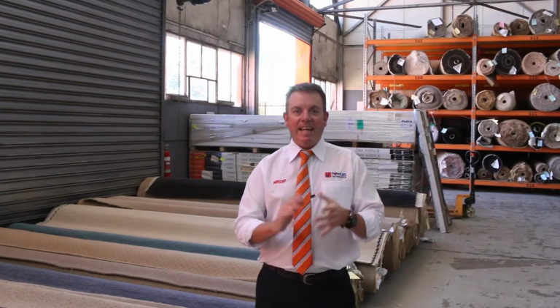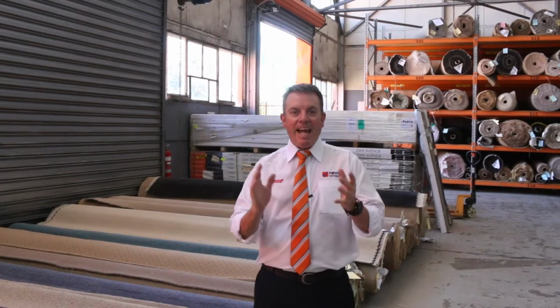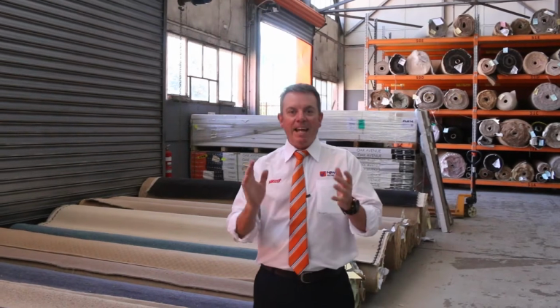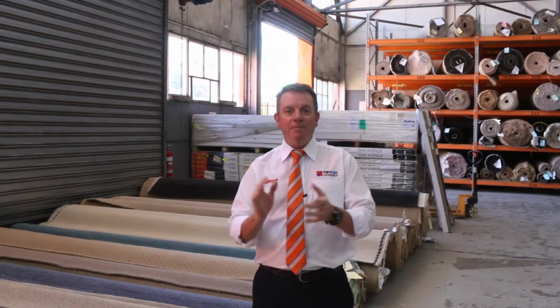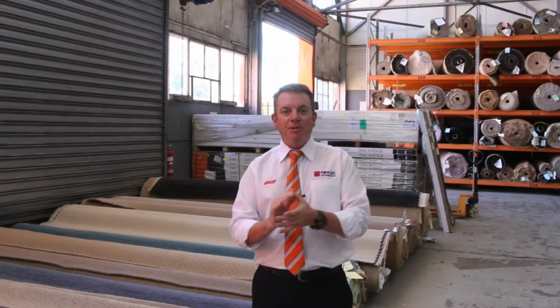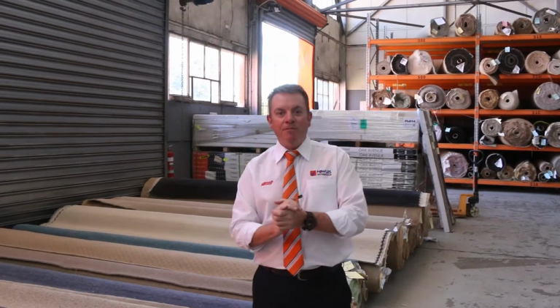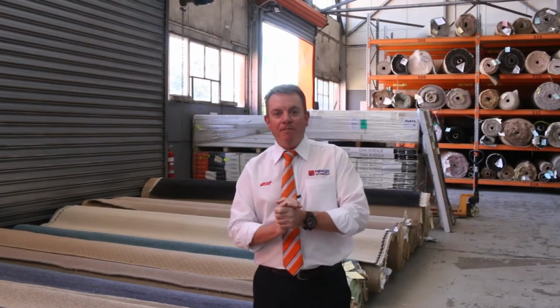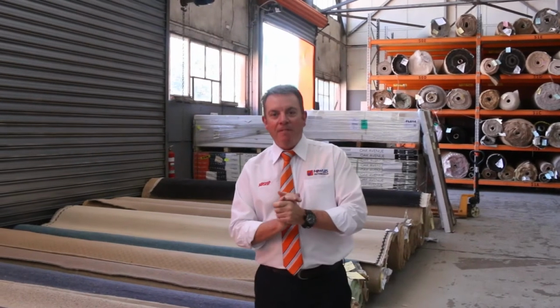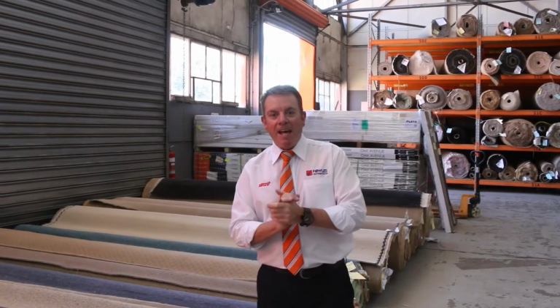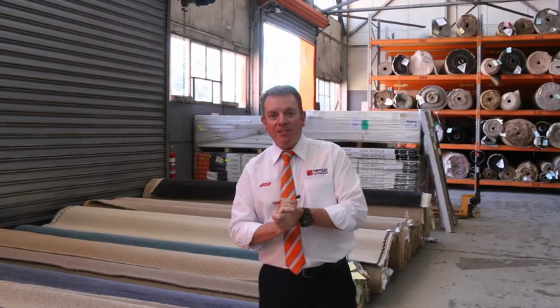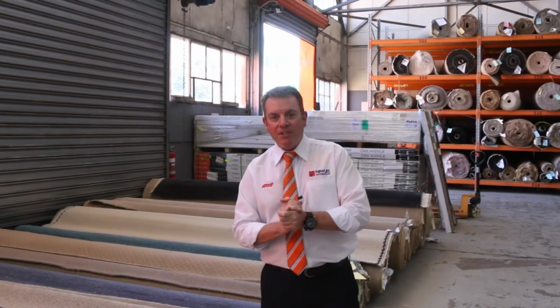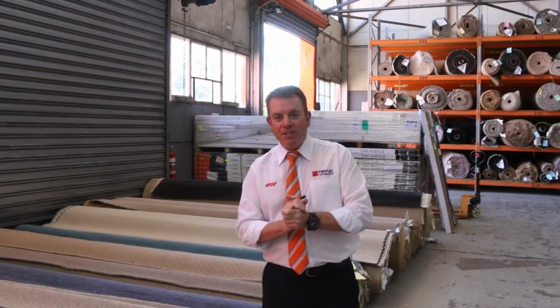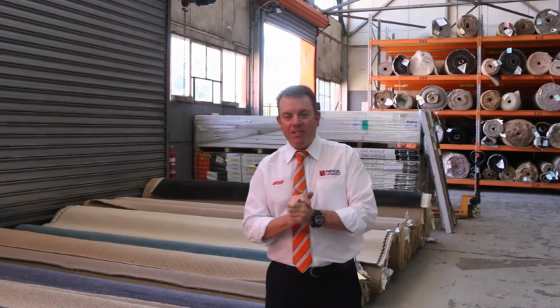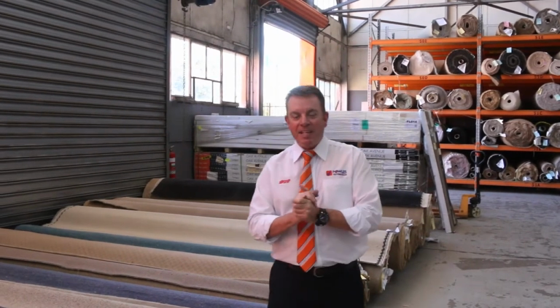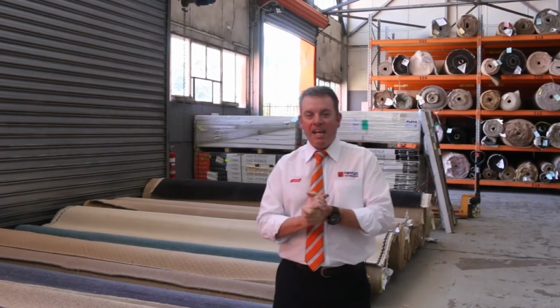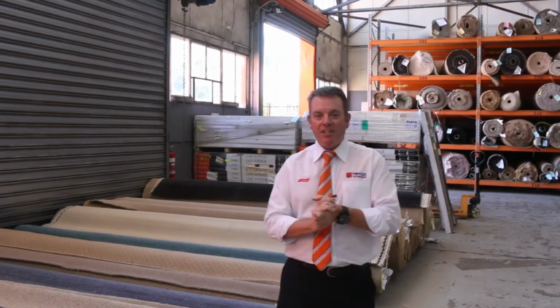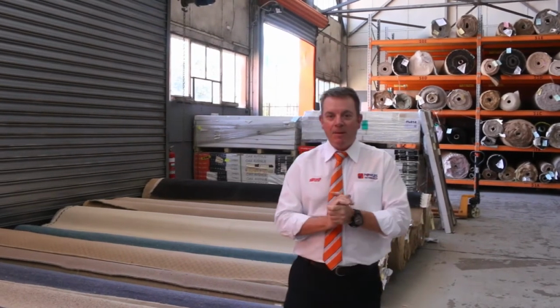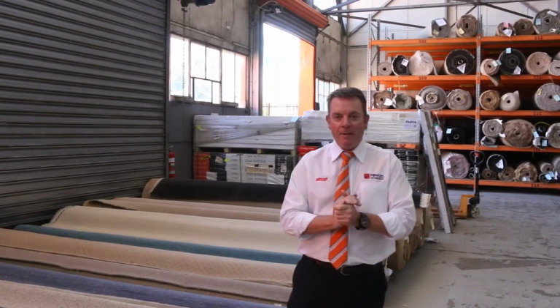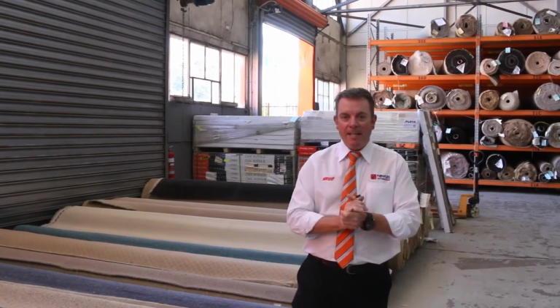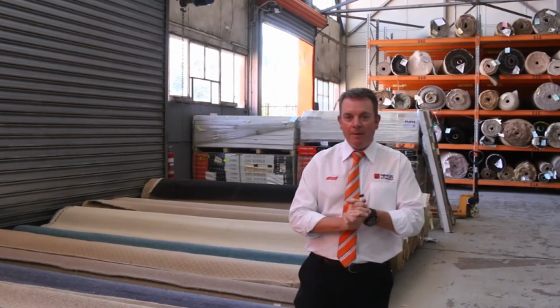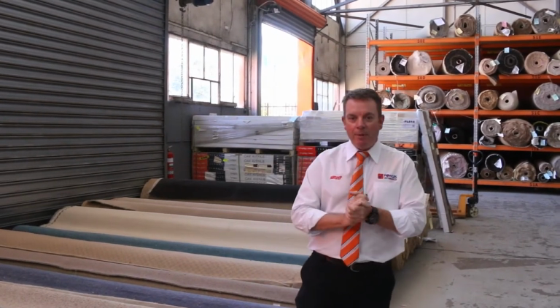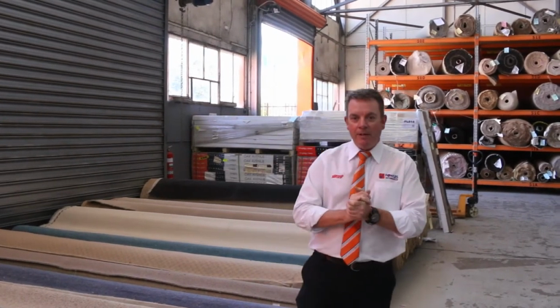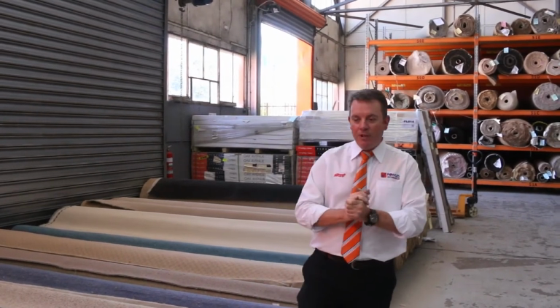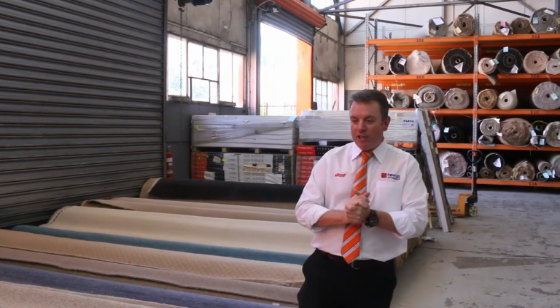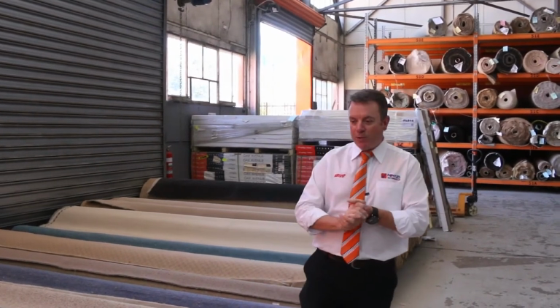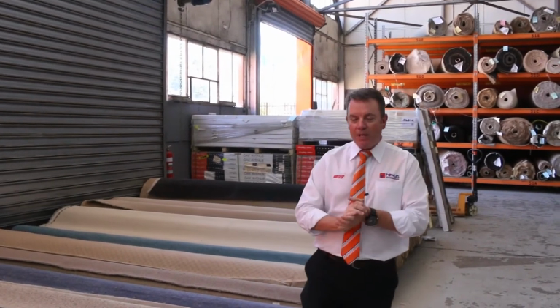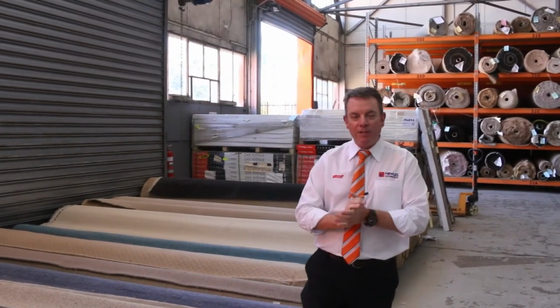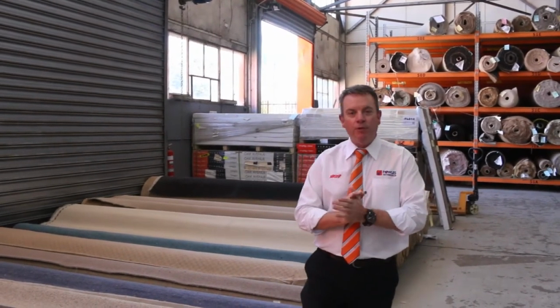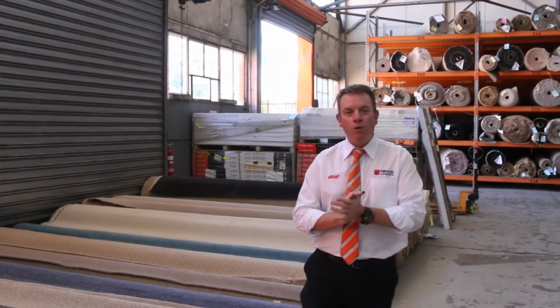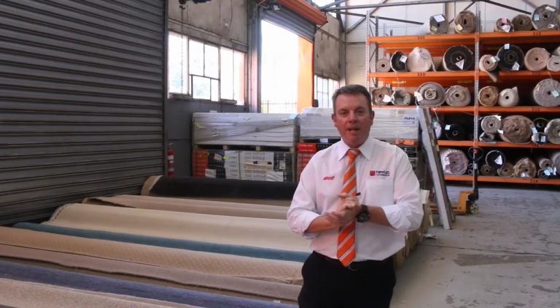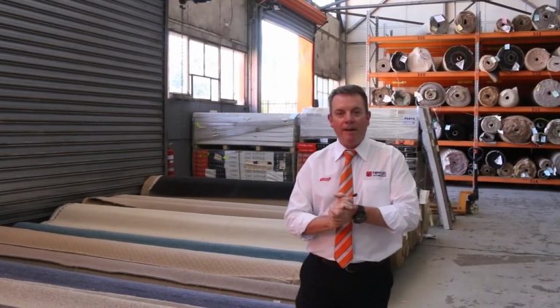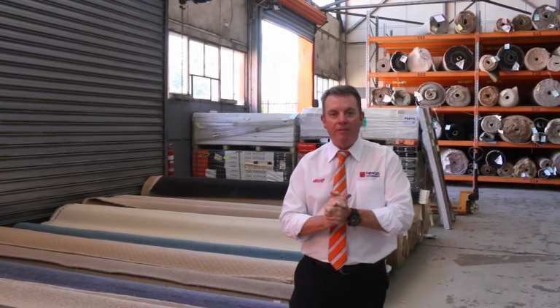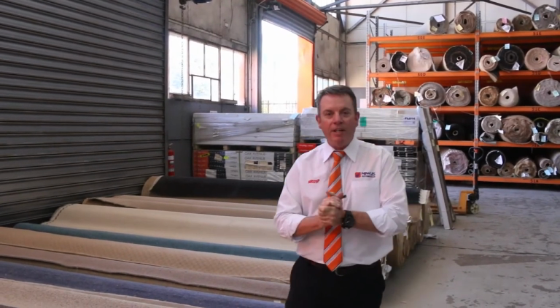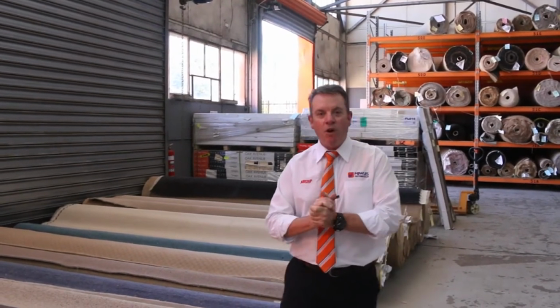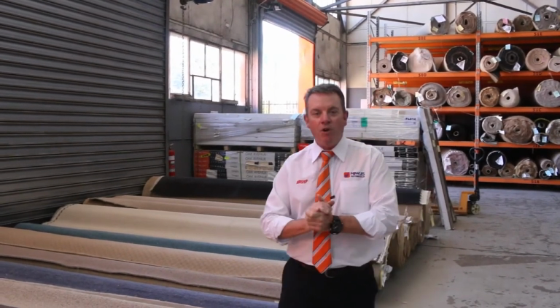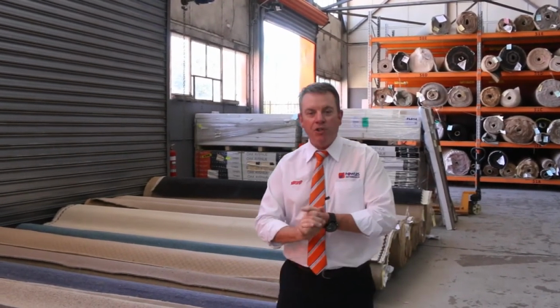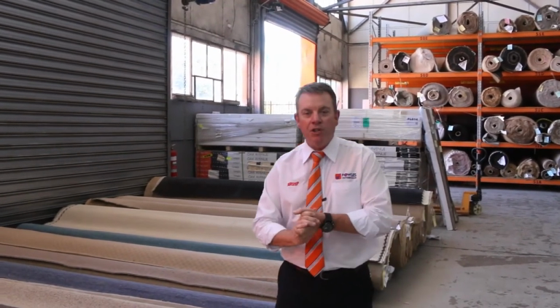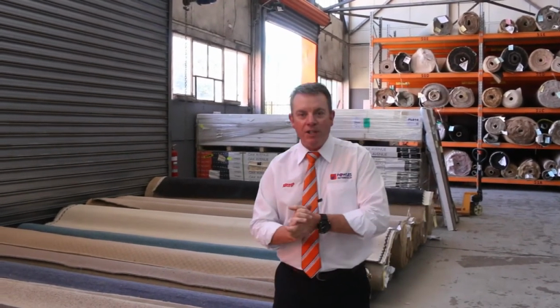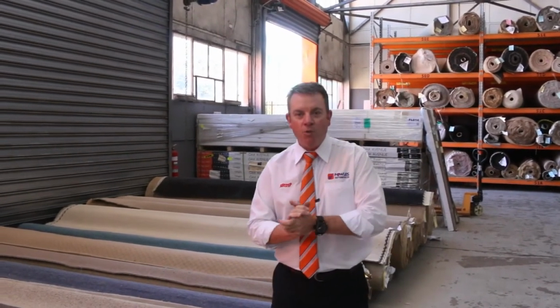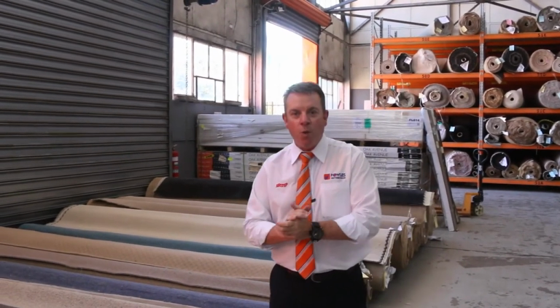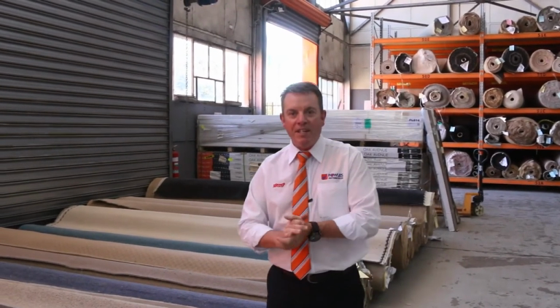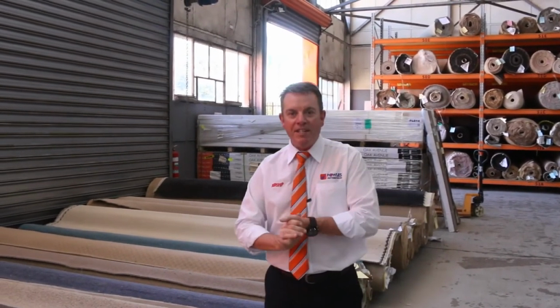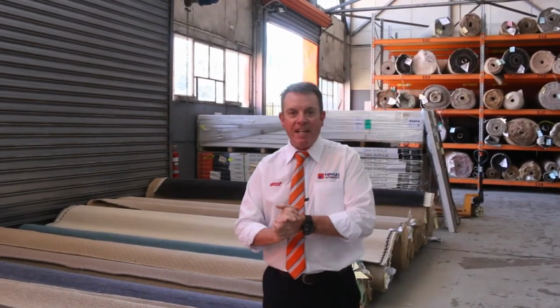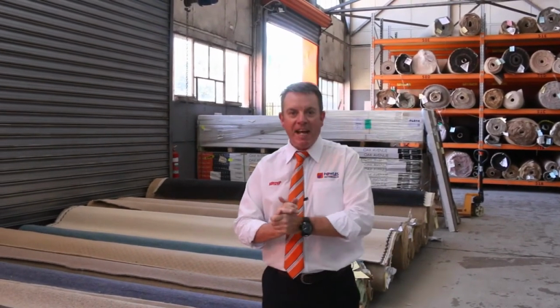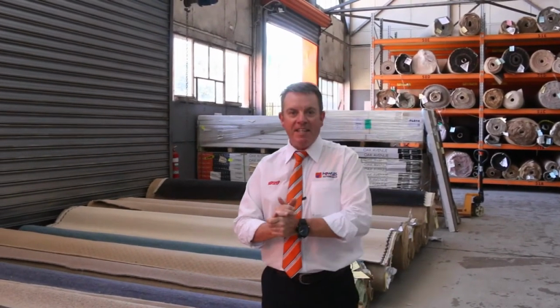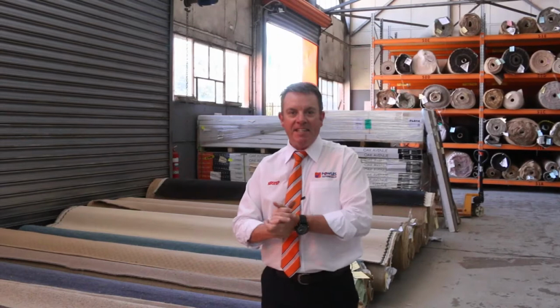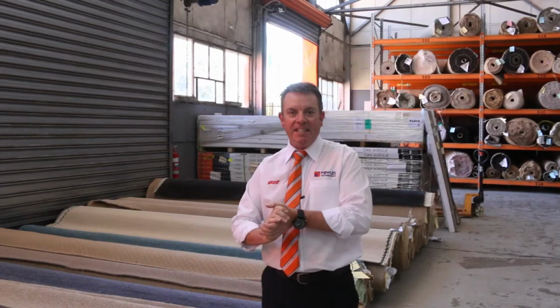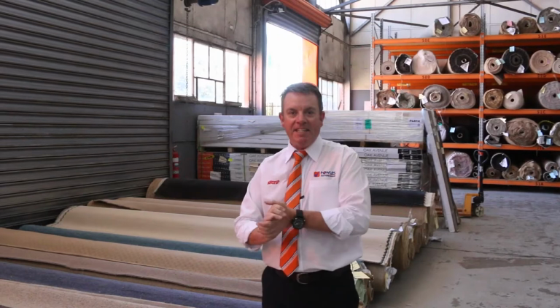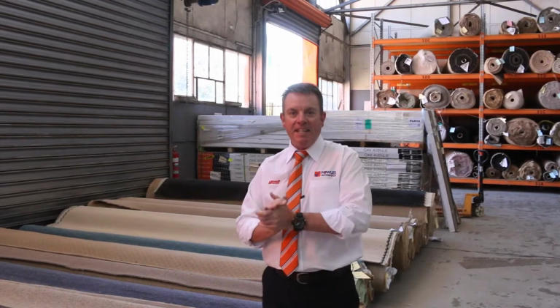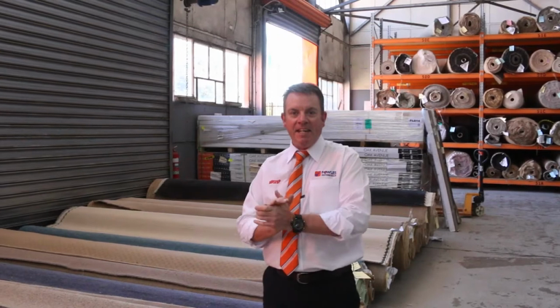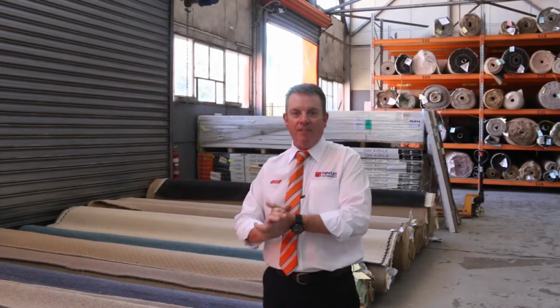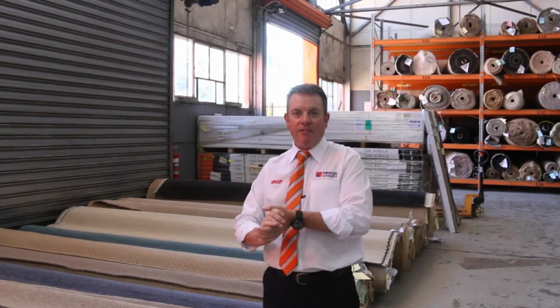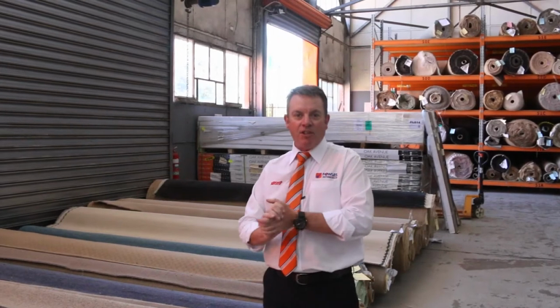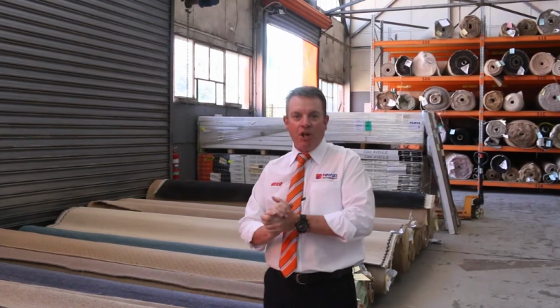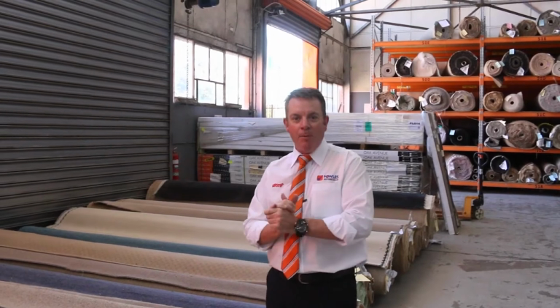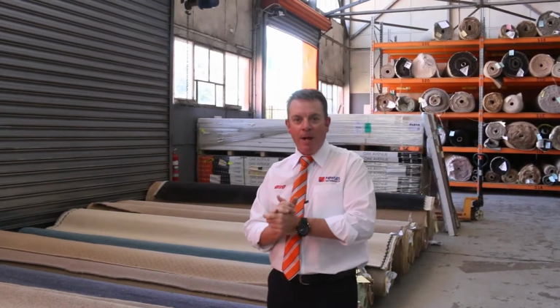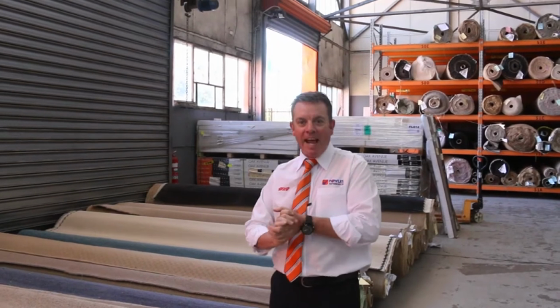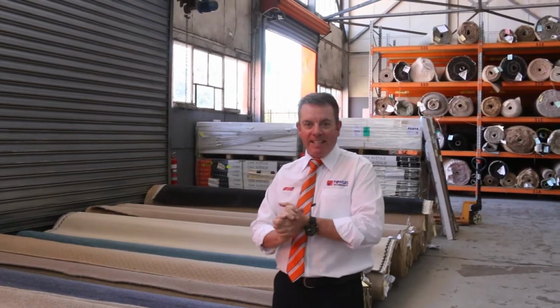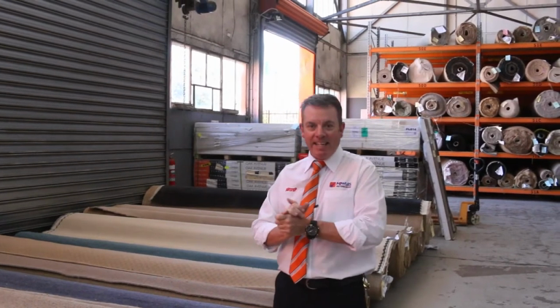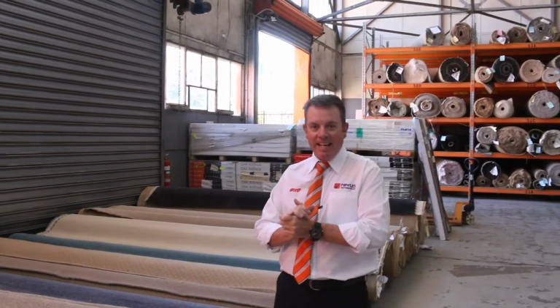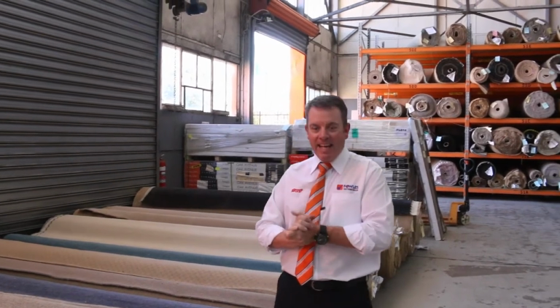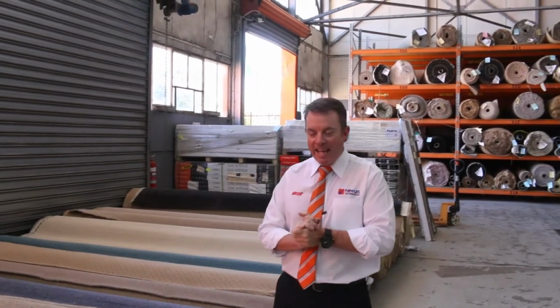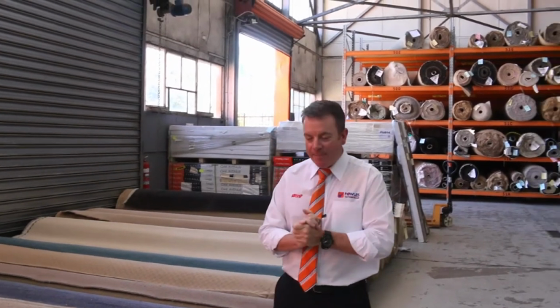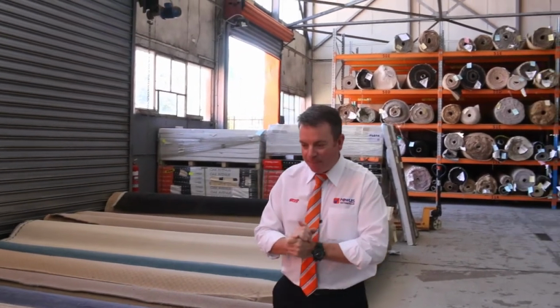G'day, I'm John from Fowles Auction Sales. I'm here to preview this week's floor covering auction. It's Wednesday the 16th of October at 10am.